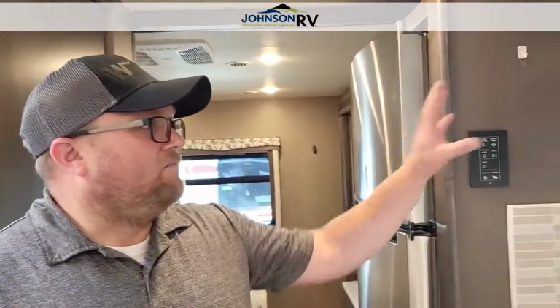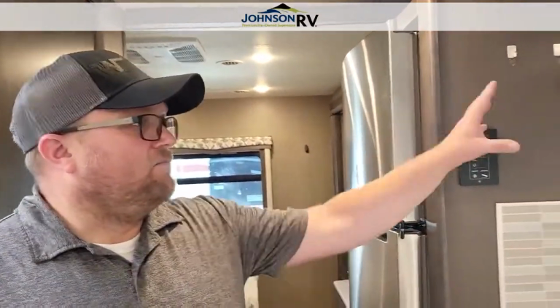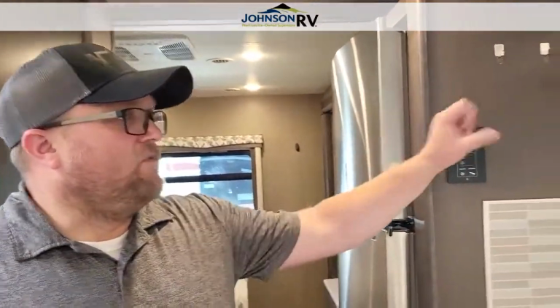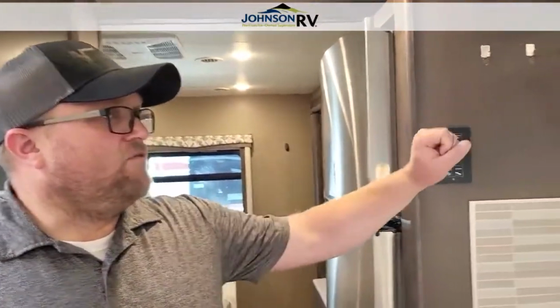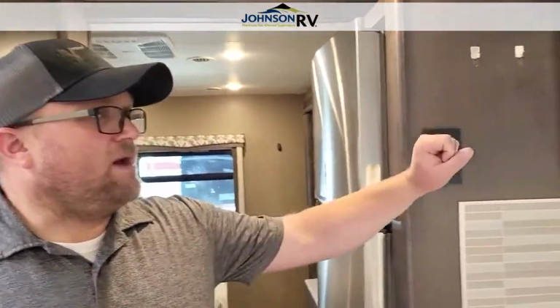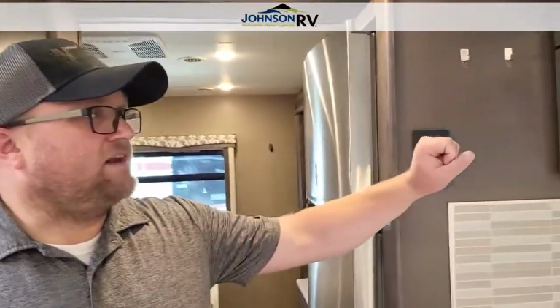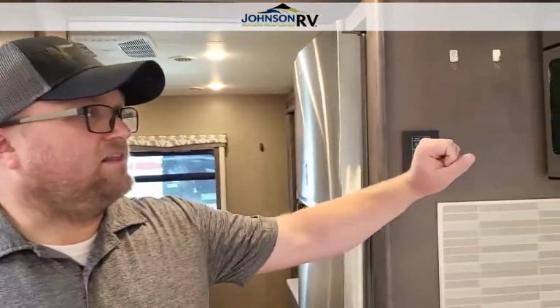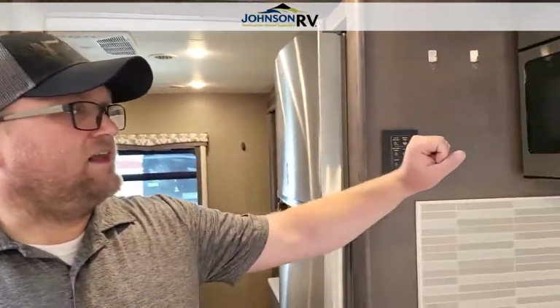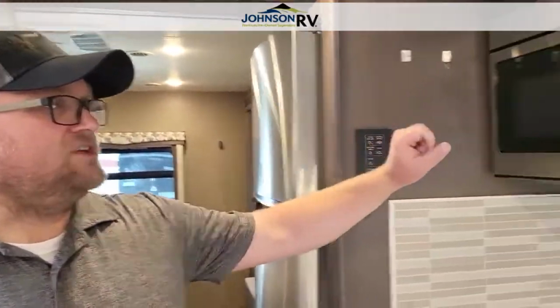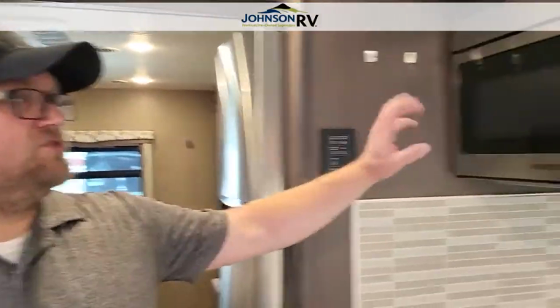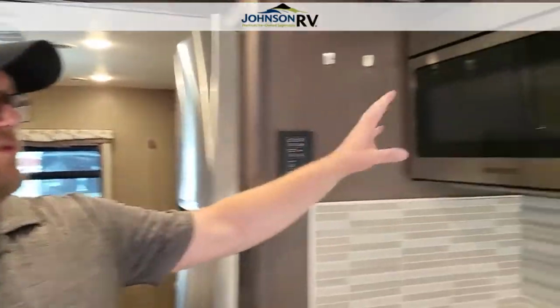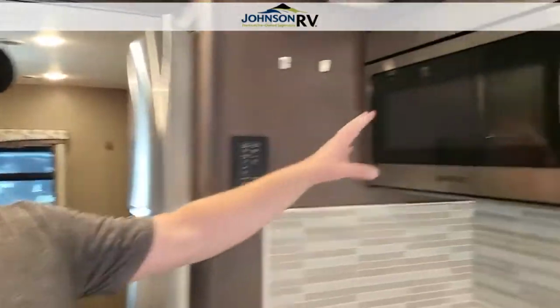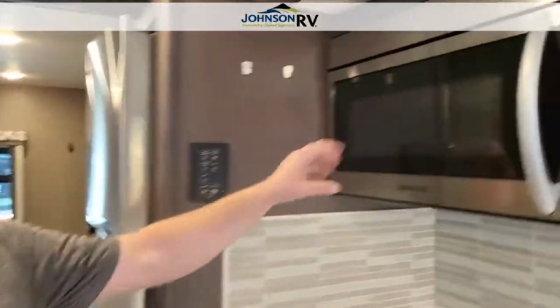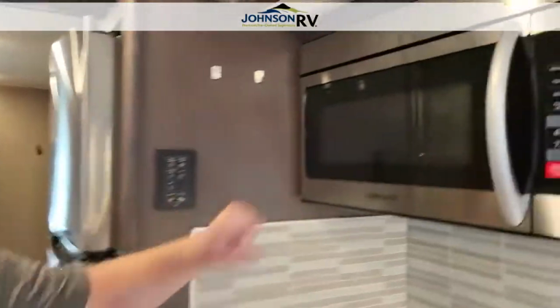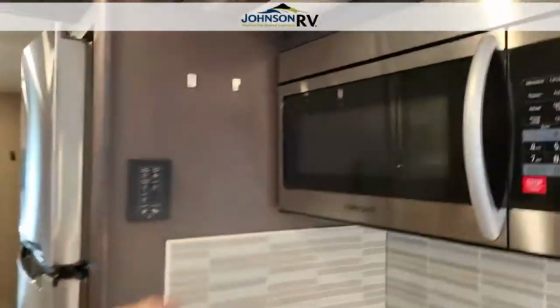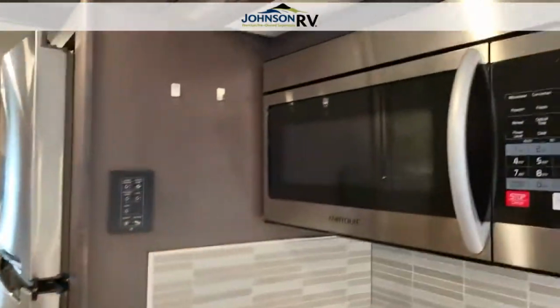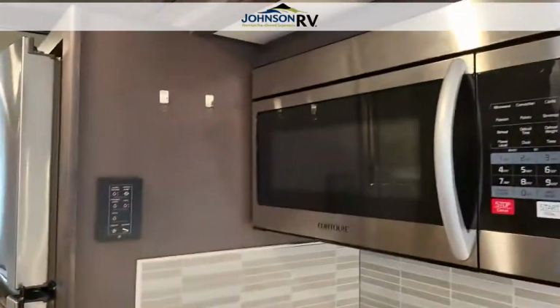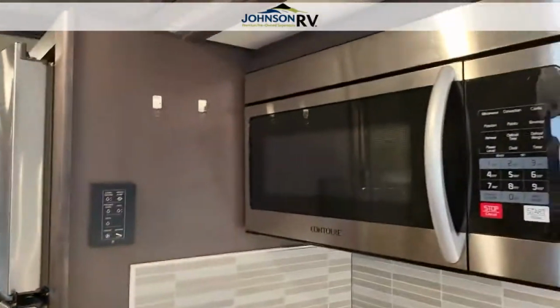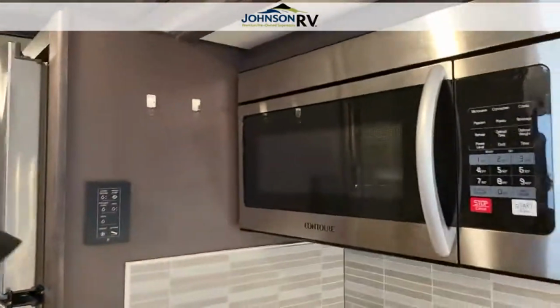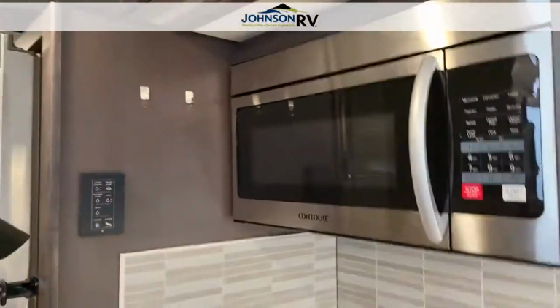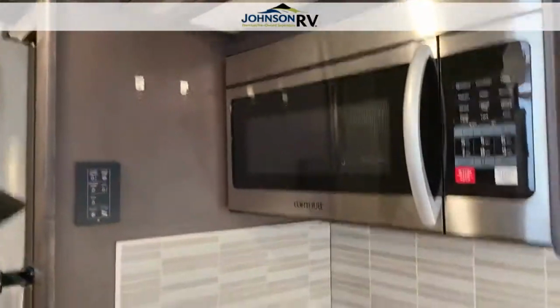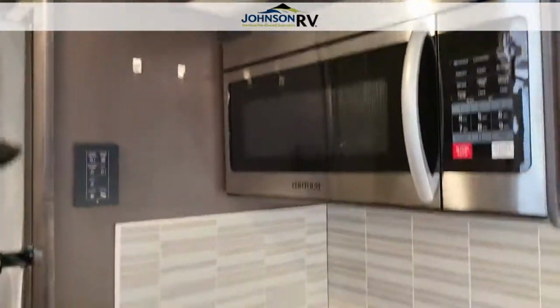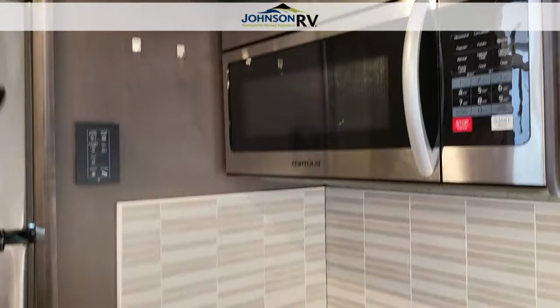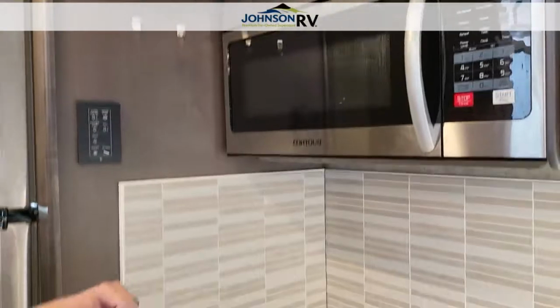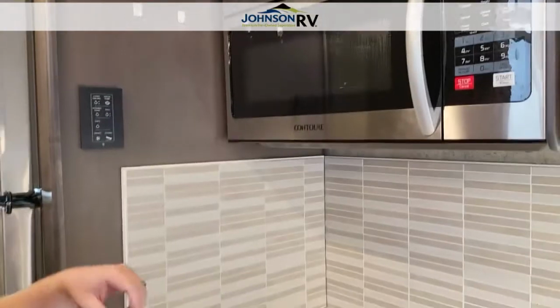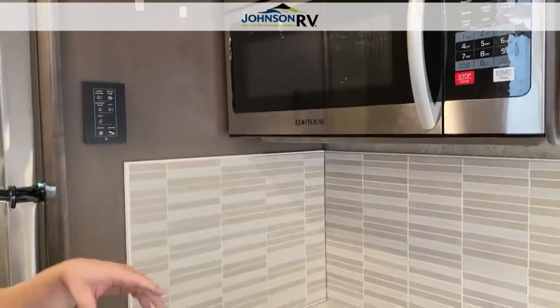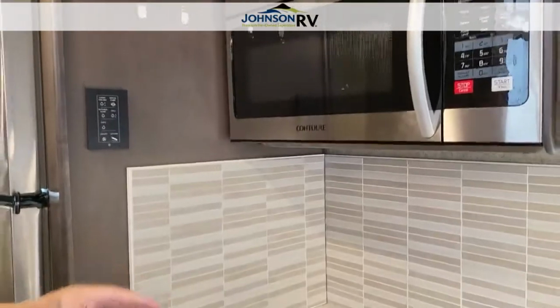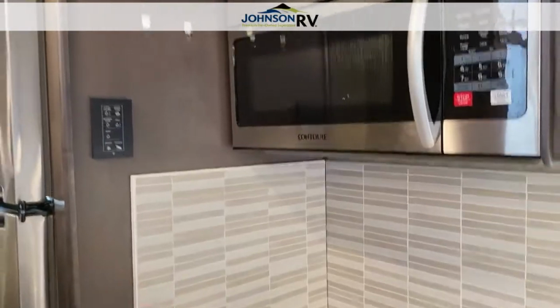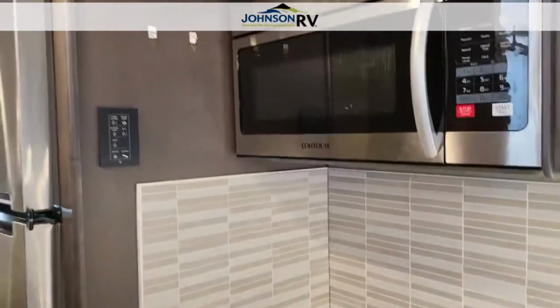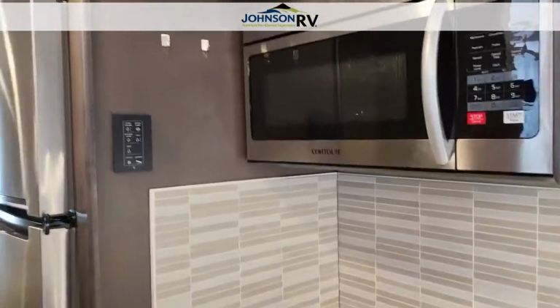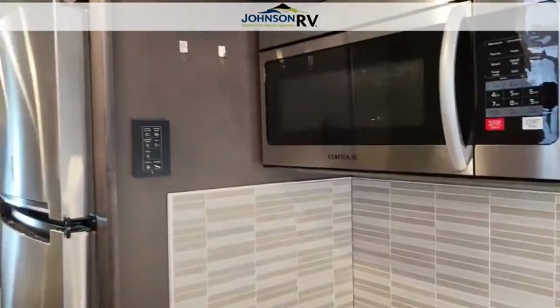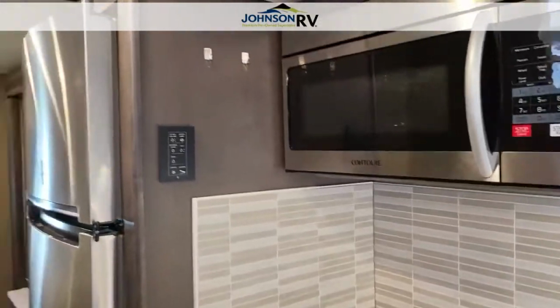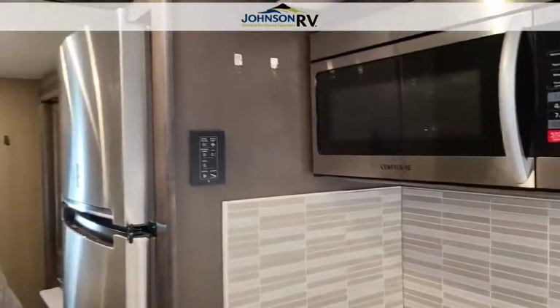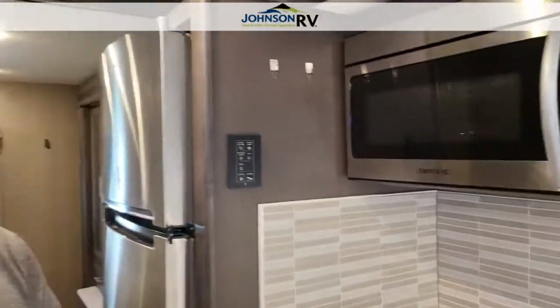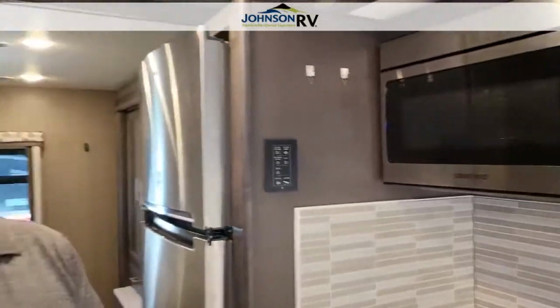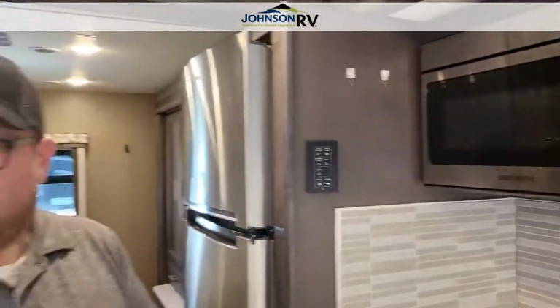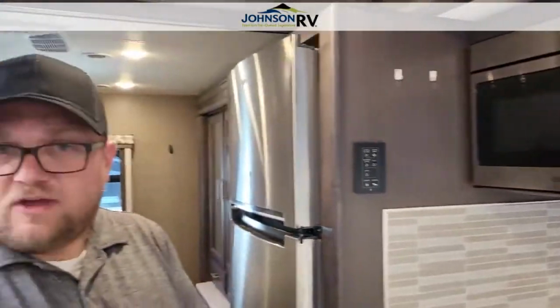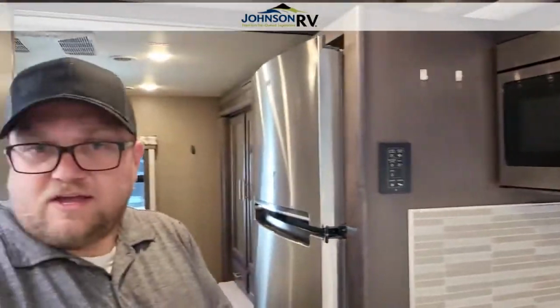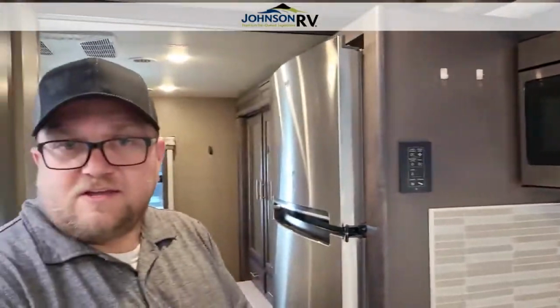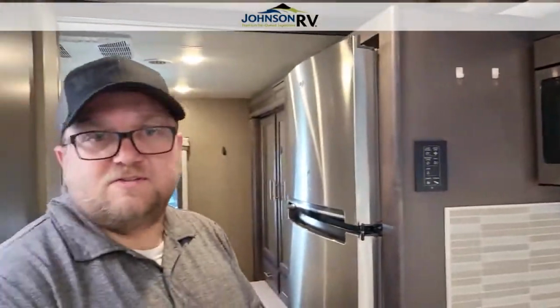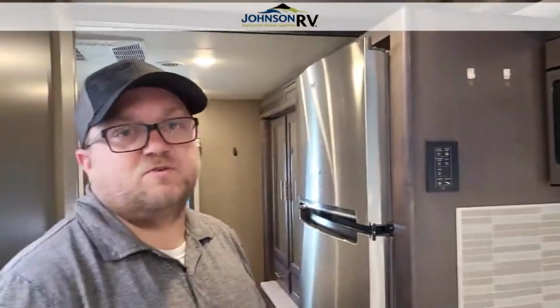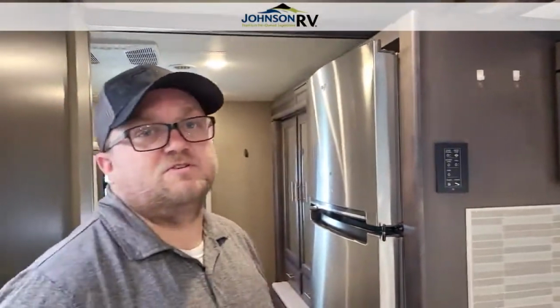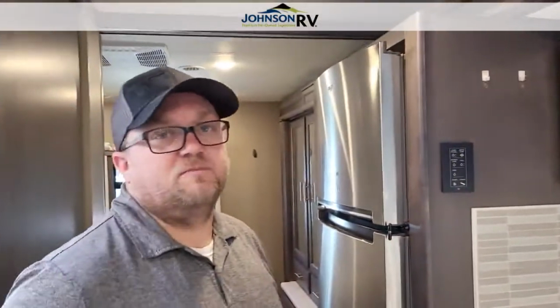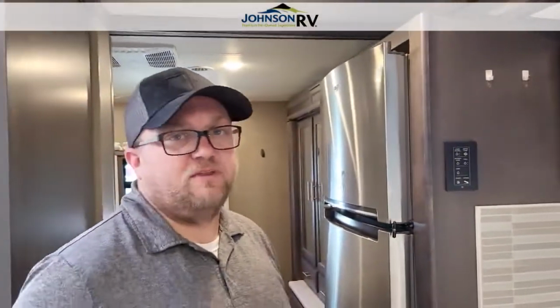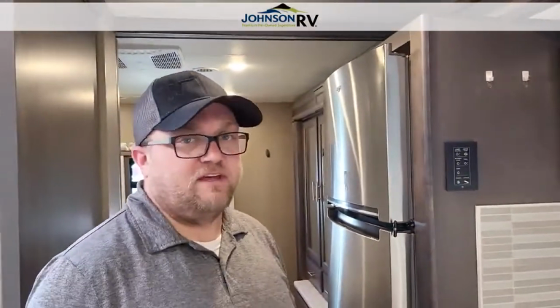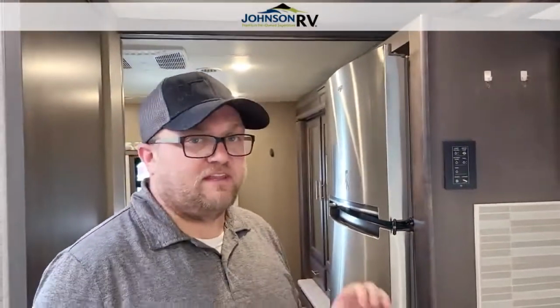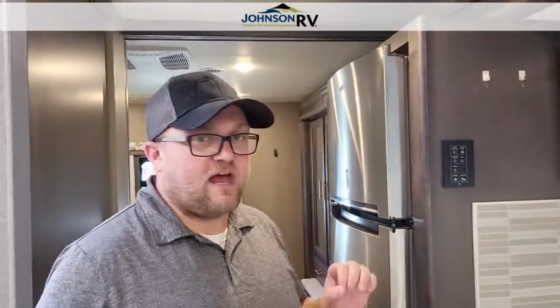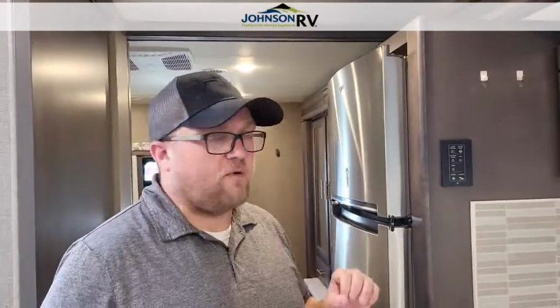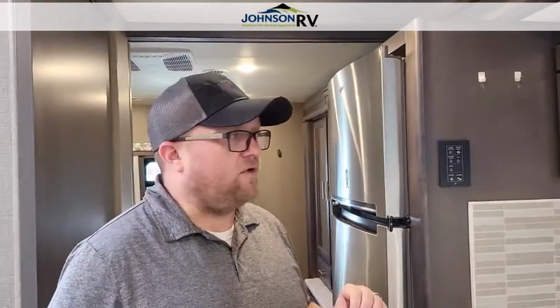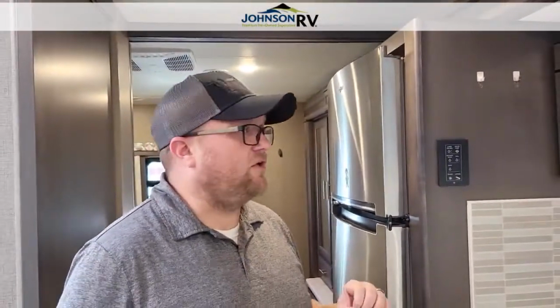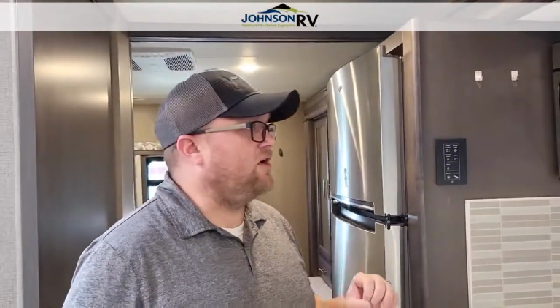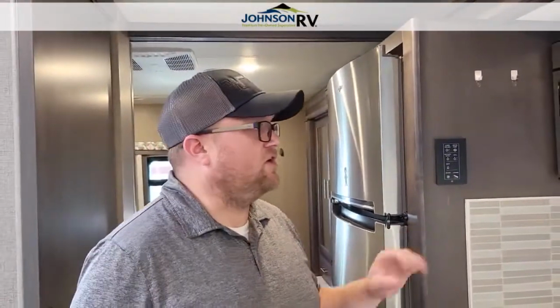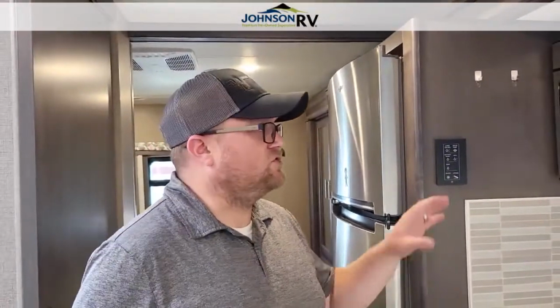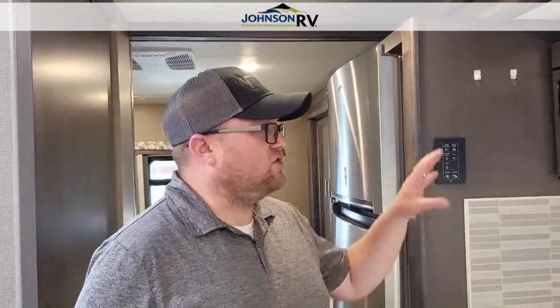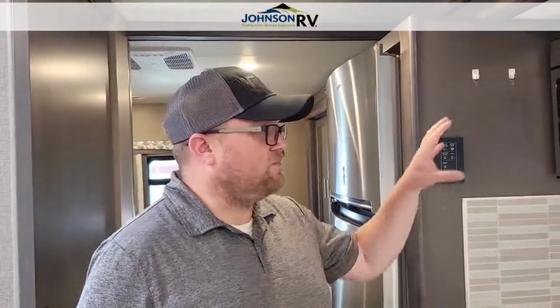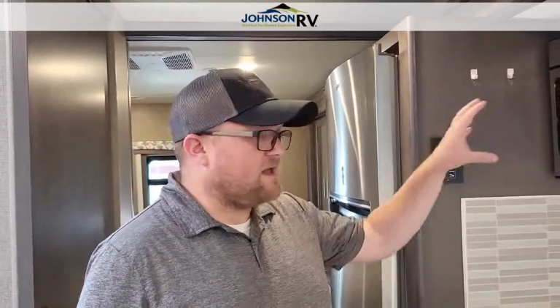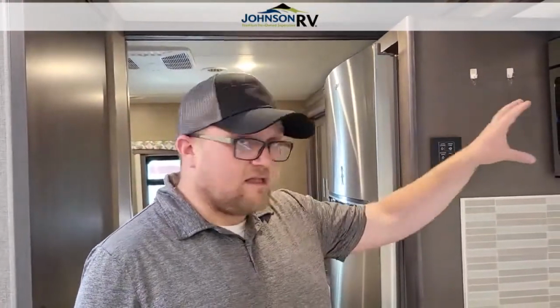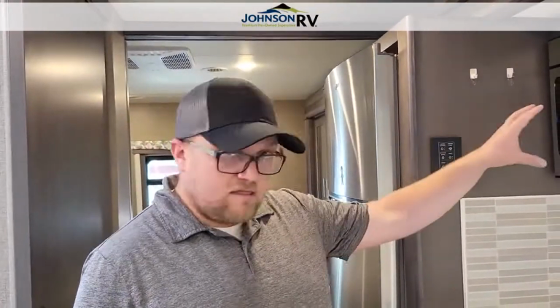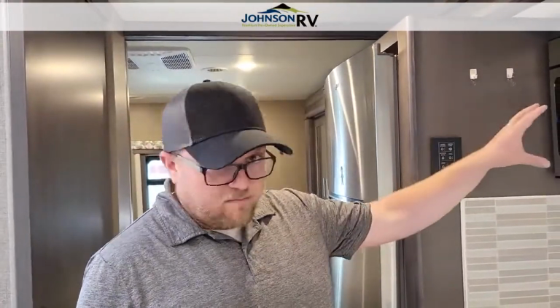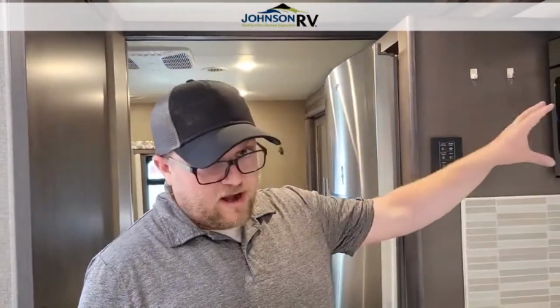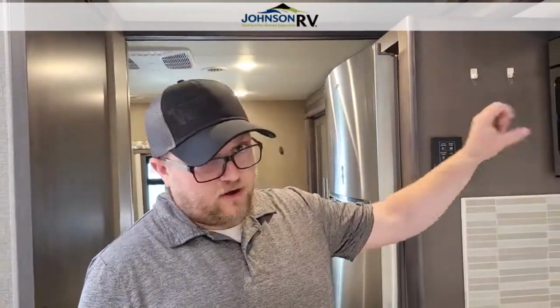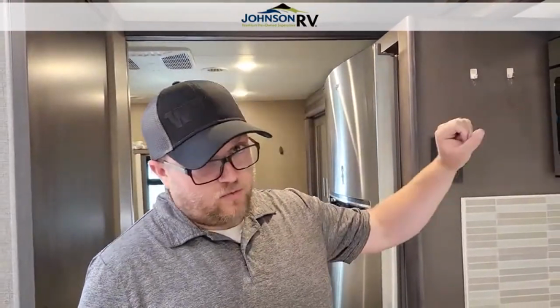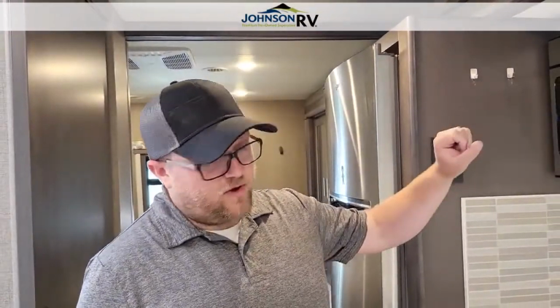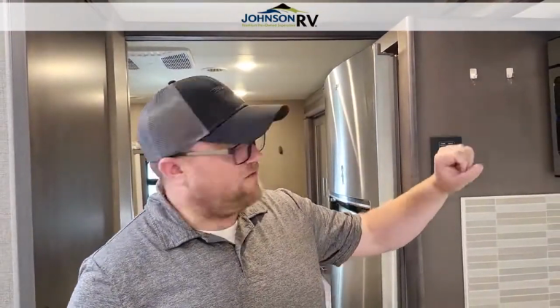Moving back to the kitchen, we've got a convection microwave, so you can bake cookies or something like that while you're on a trip.